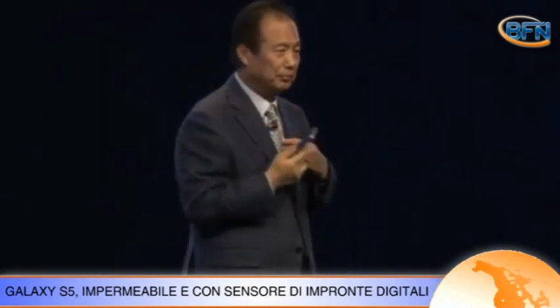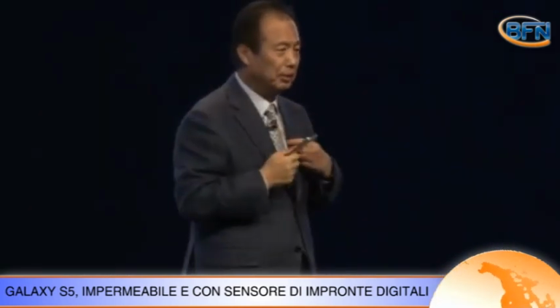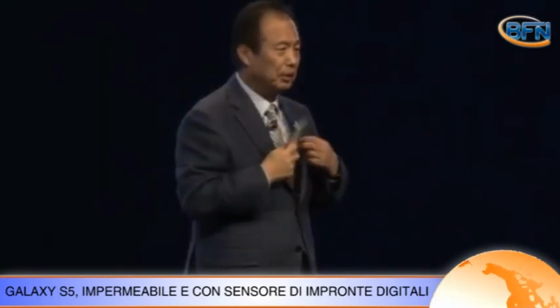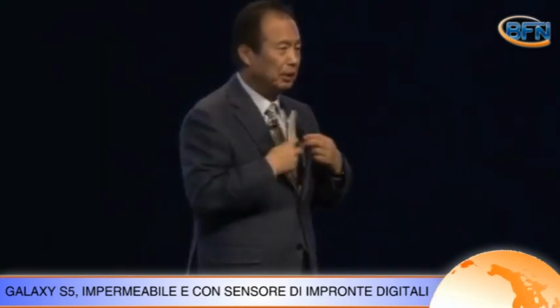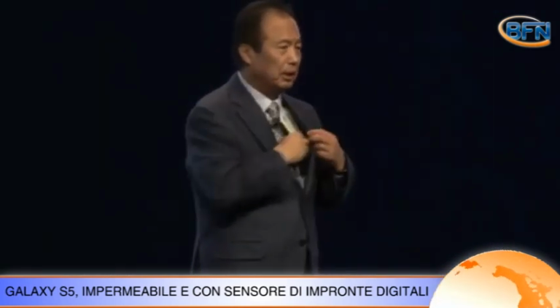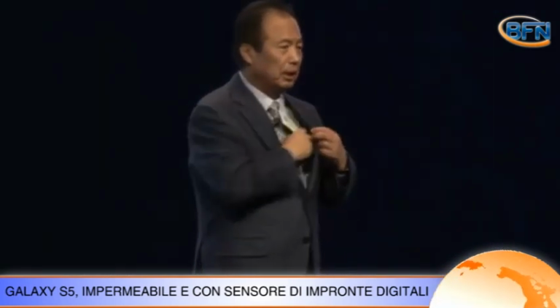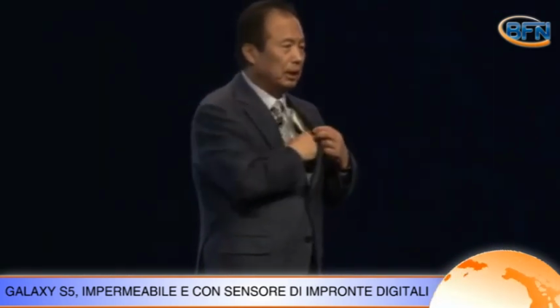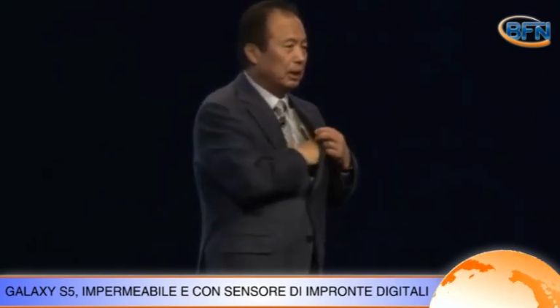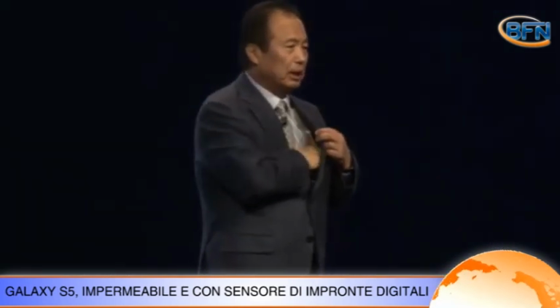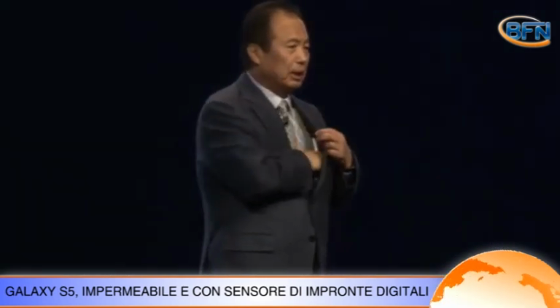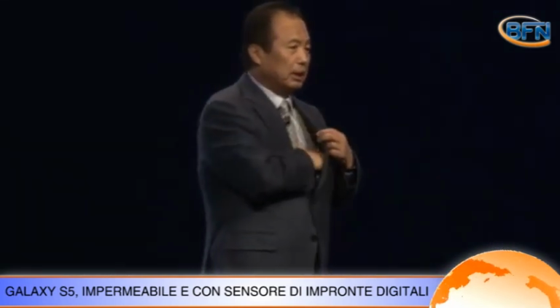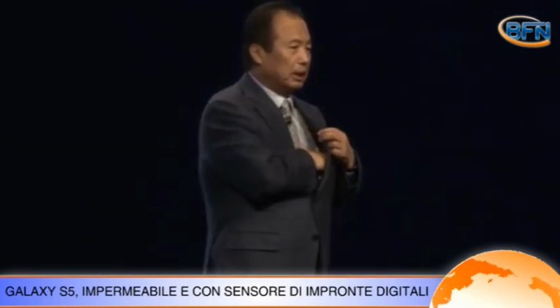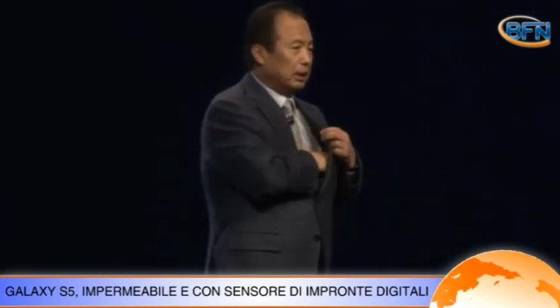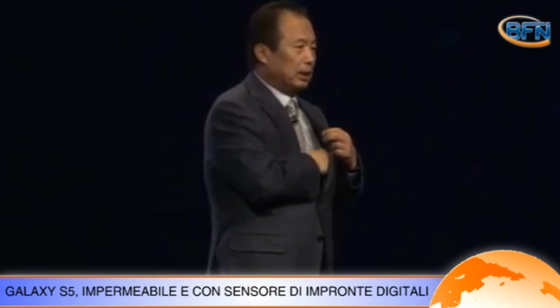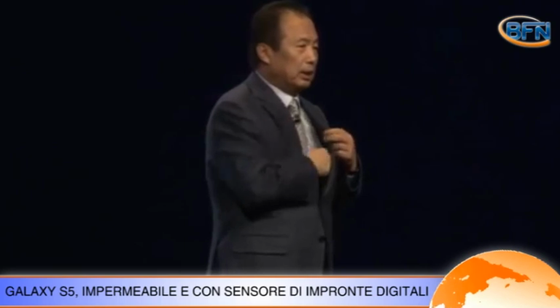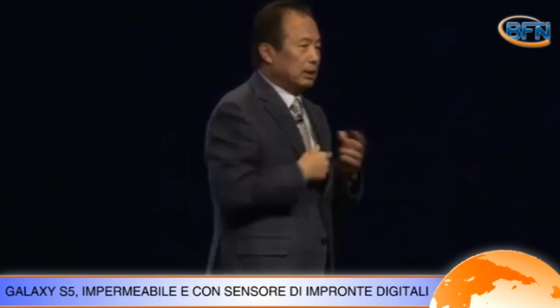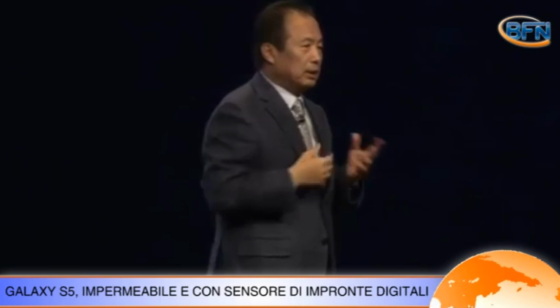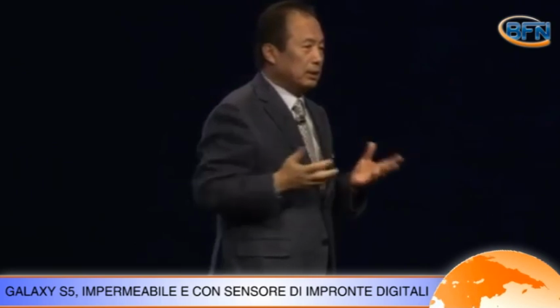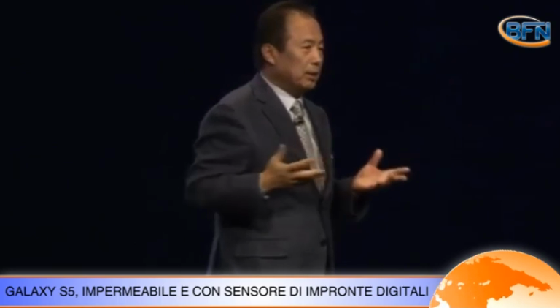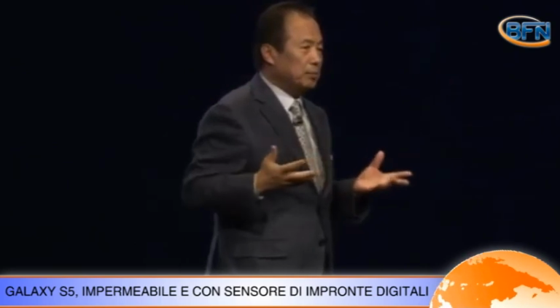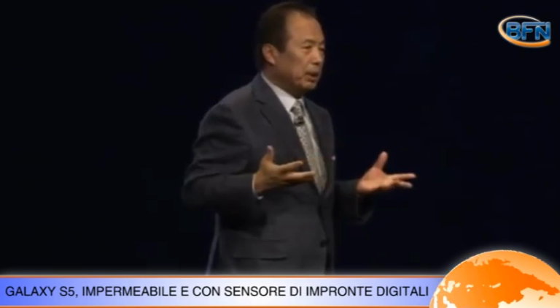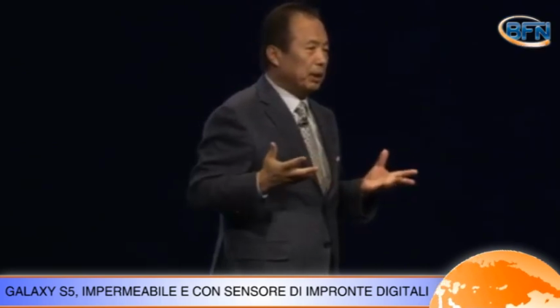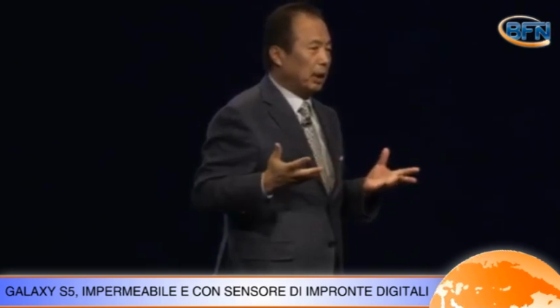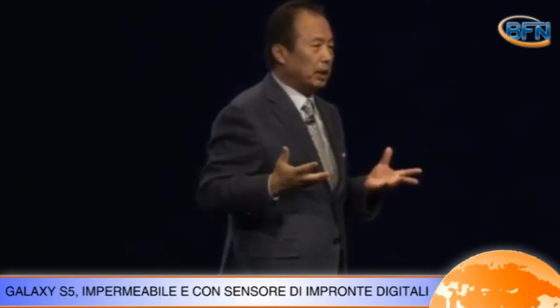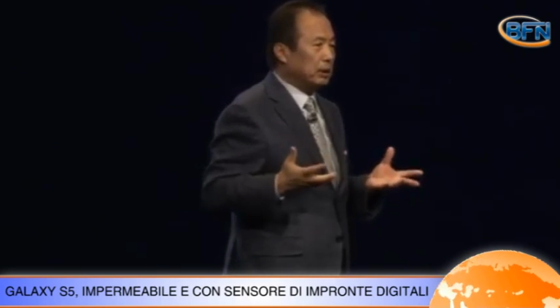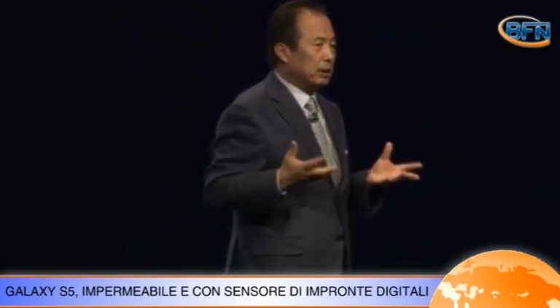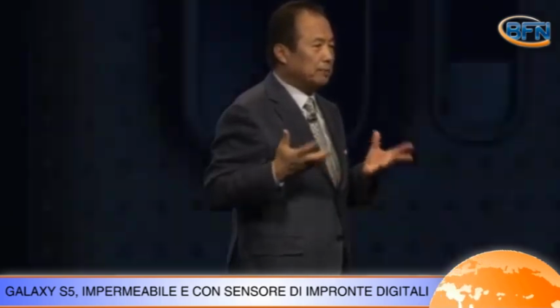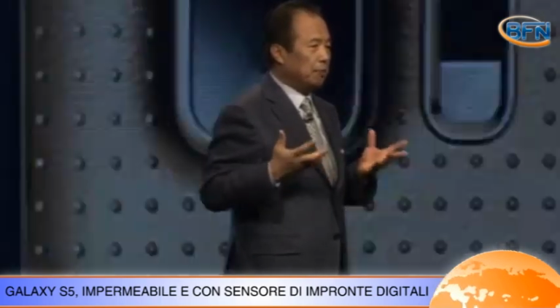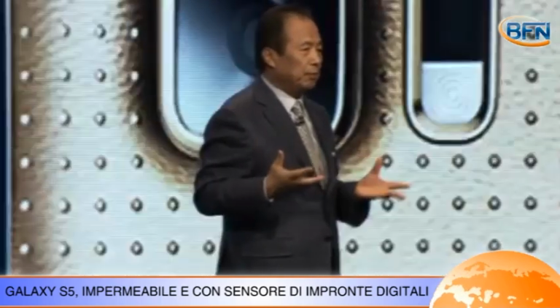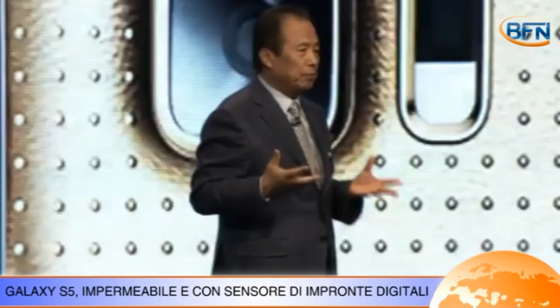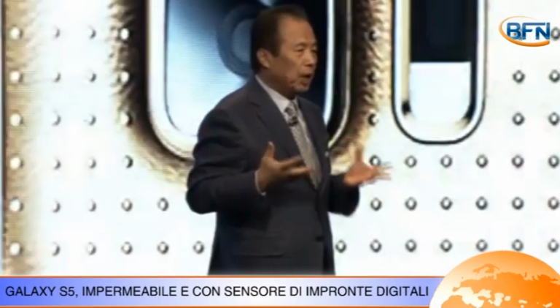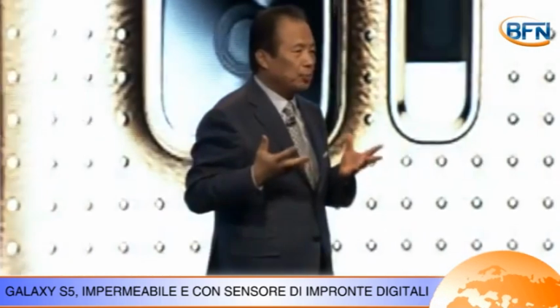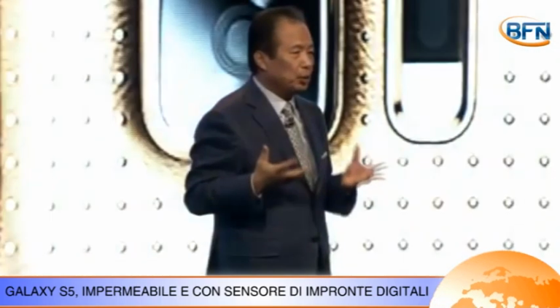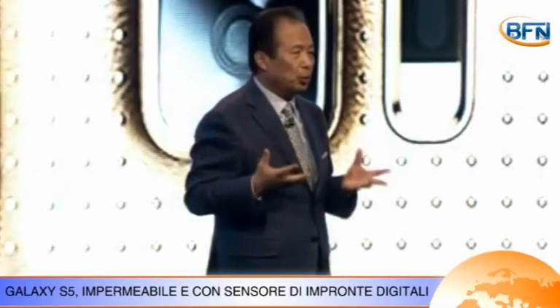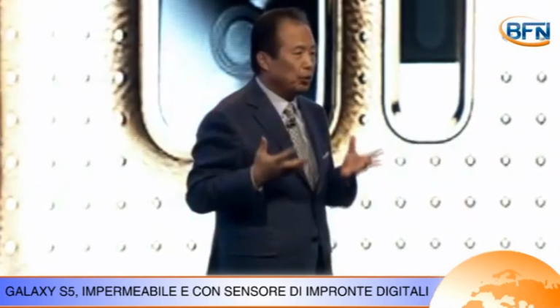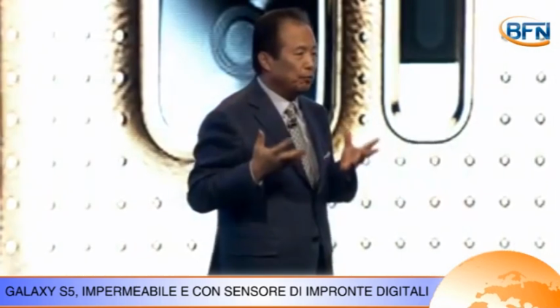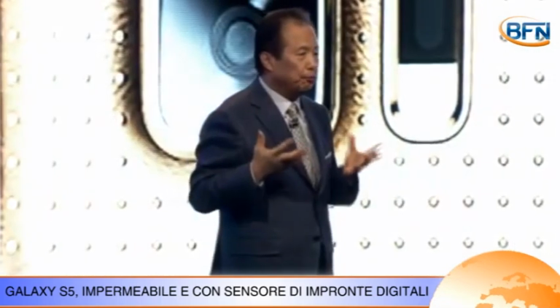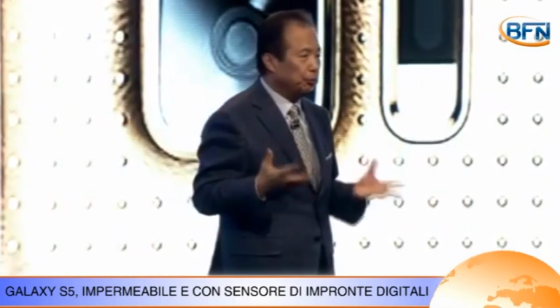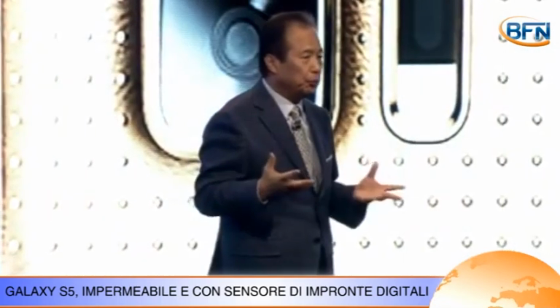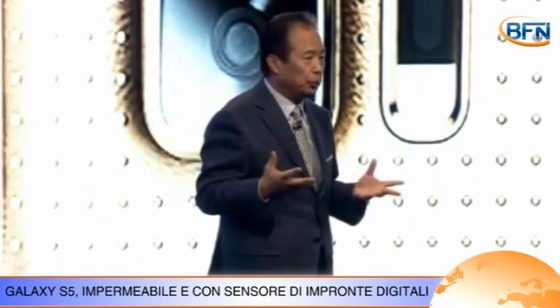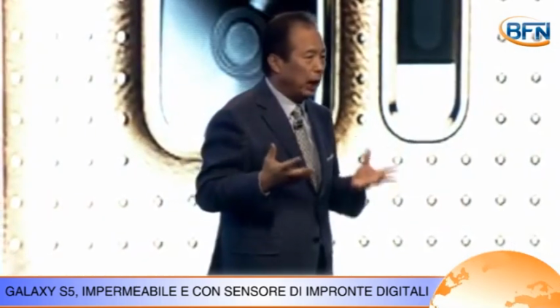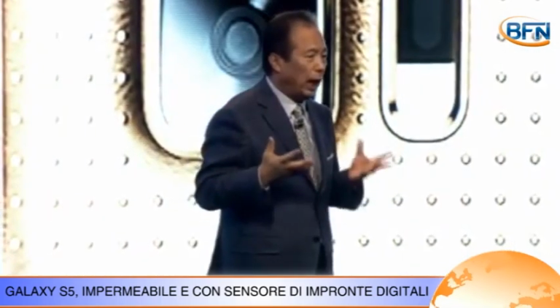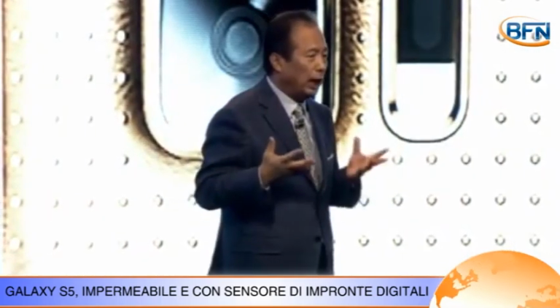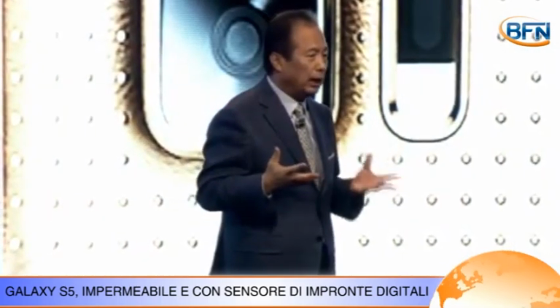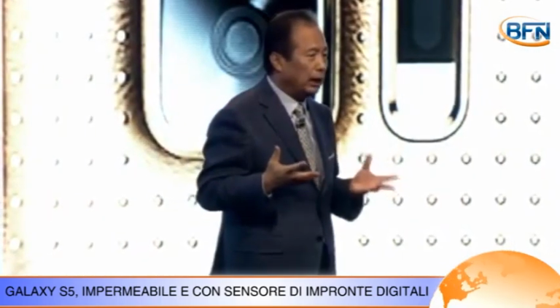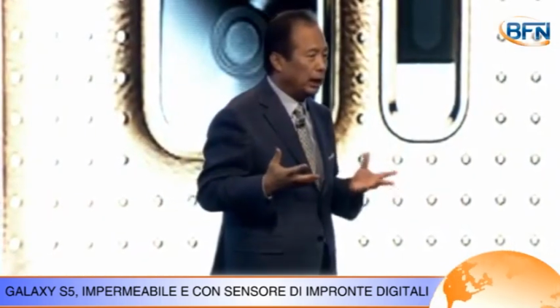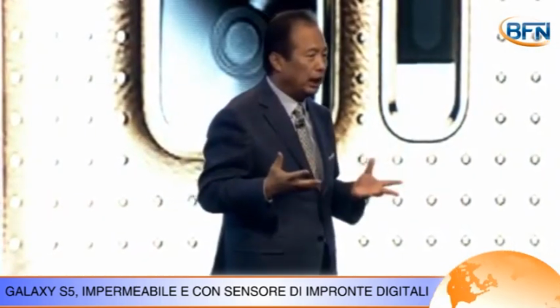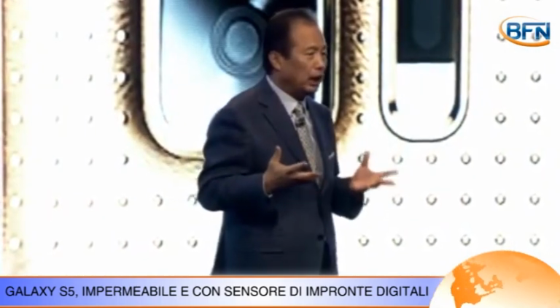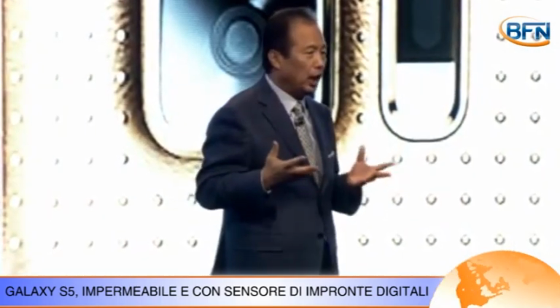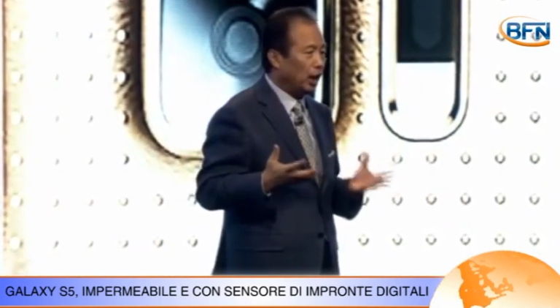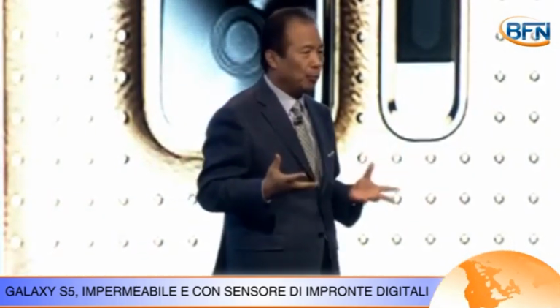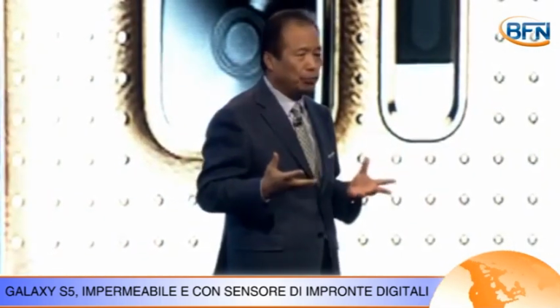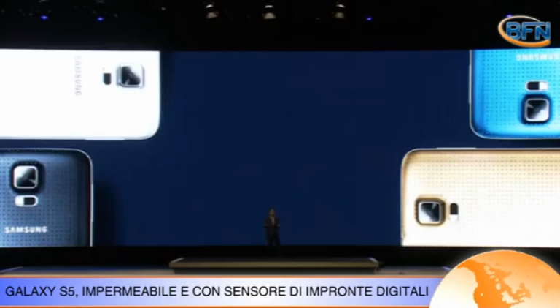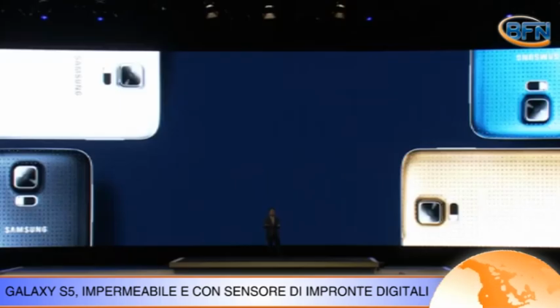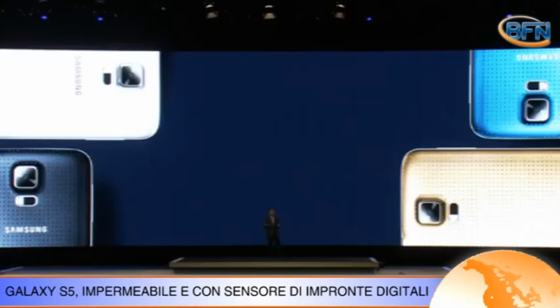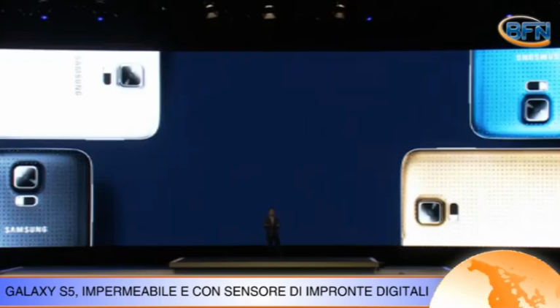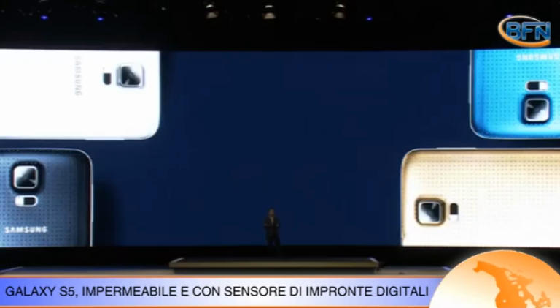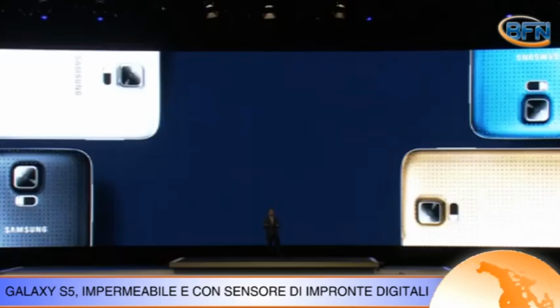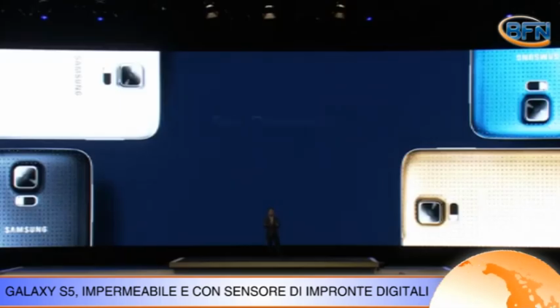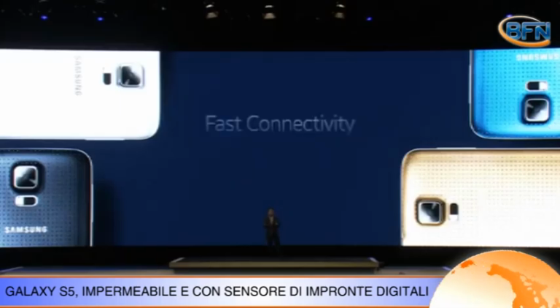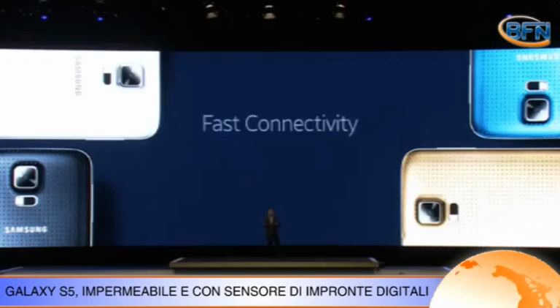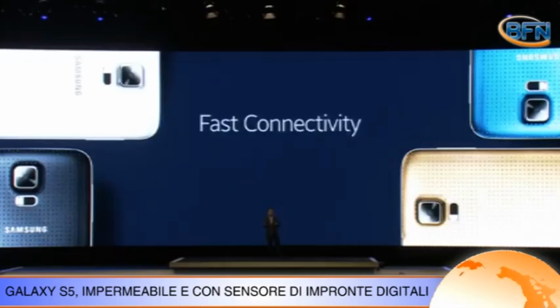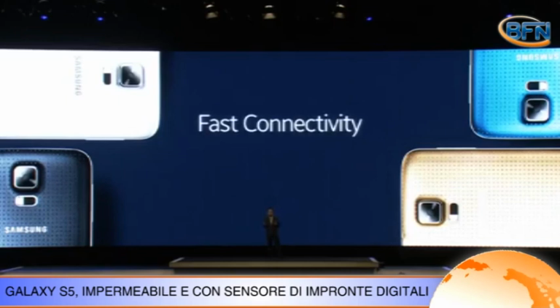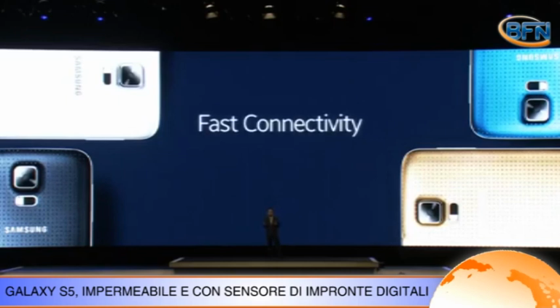Nuovi anche i colori: oltre al classico nero e bianco, lo smartphone è disponibile anche in blu elettrico e in color oro.